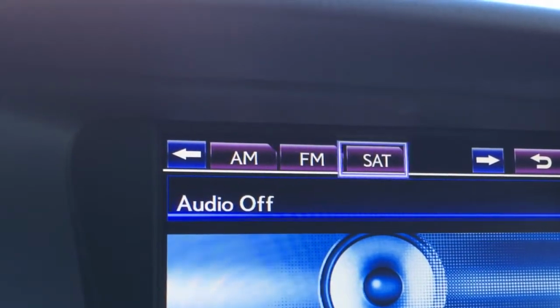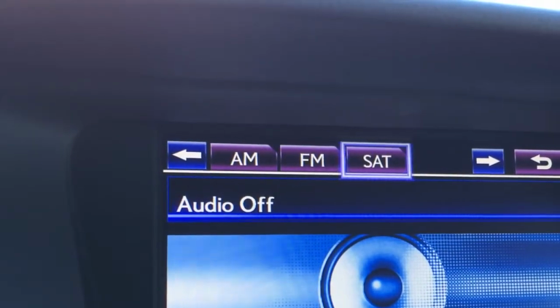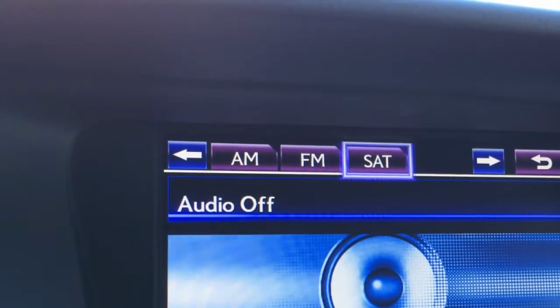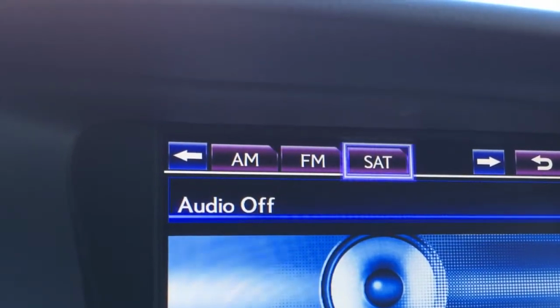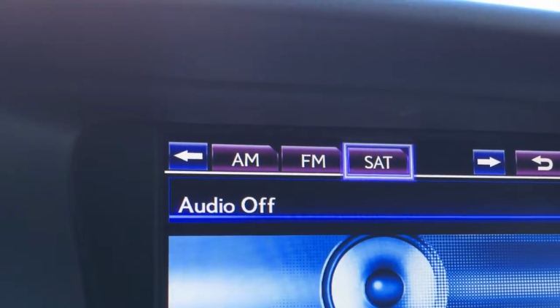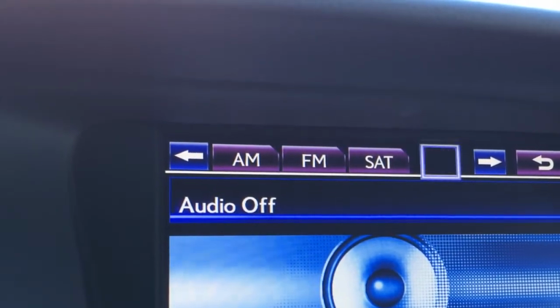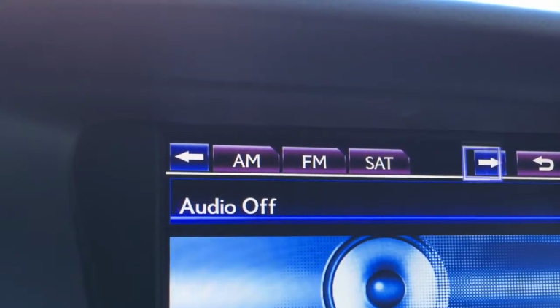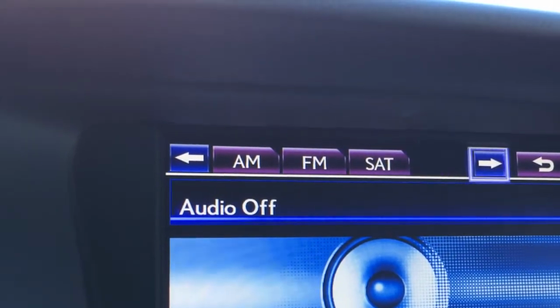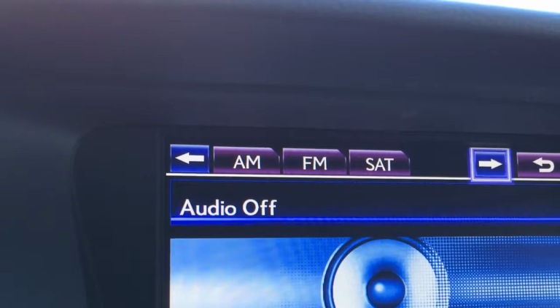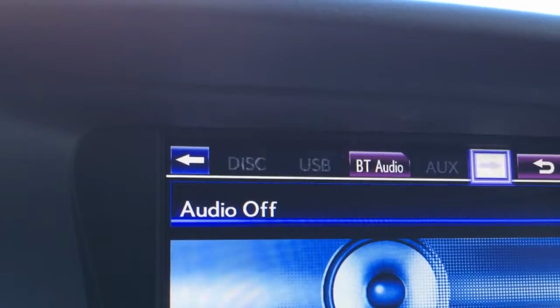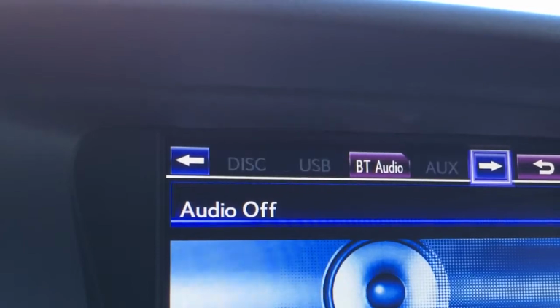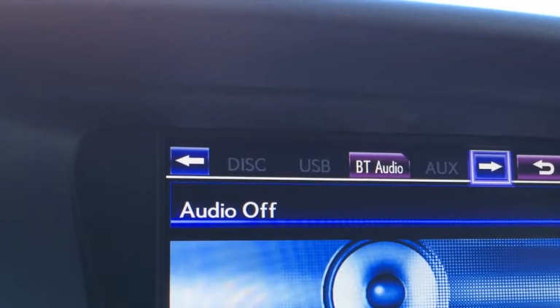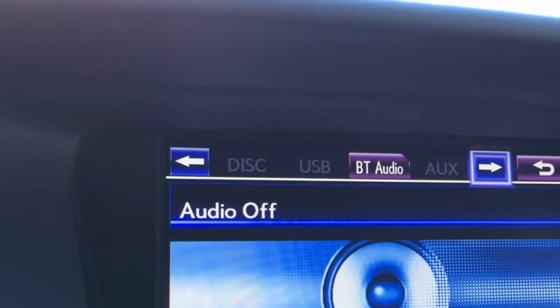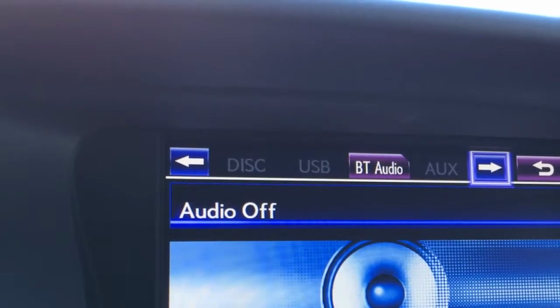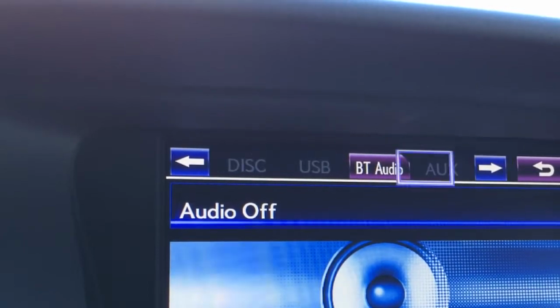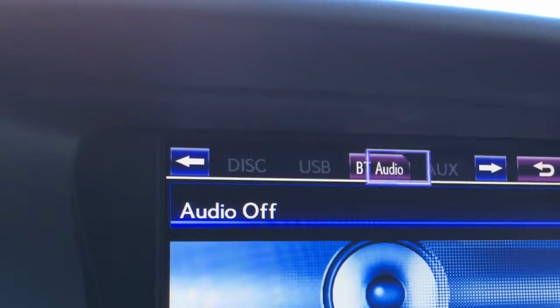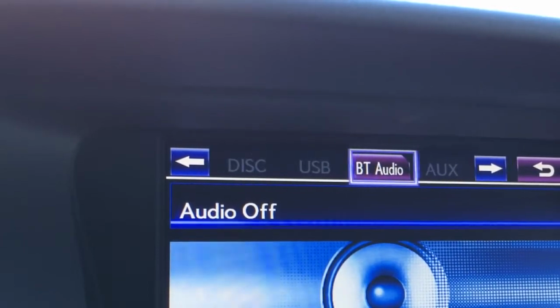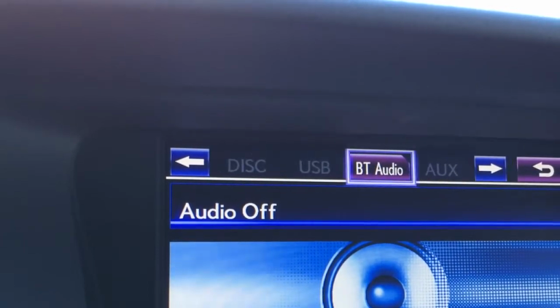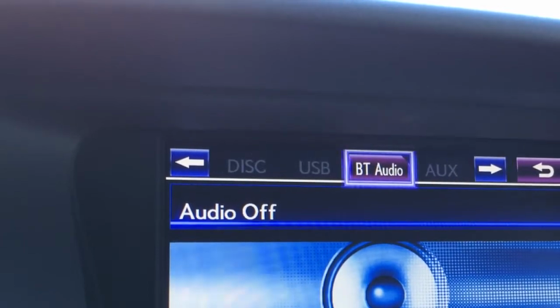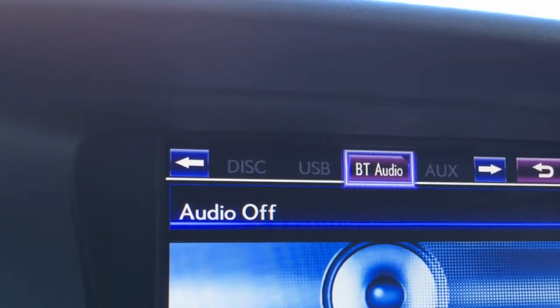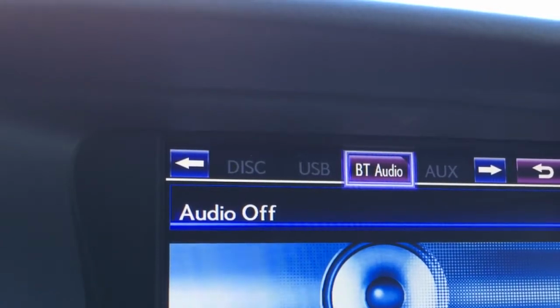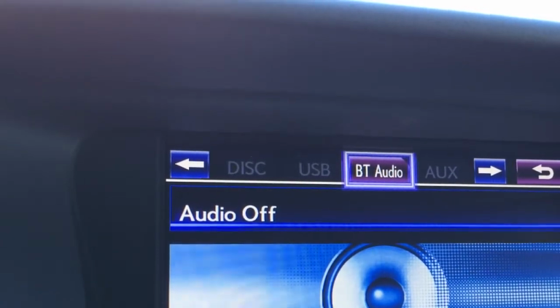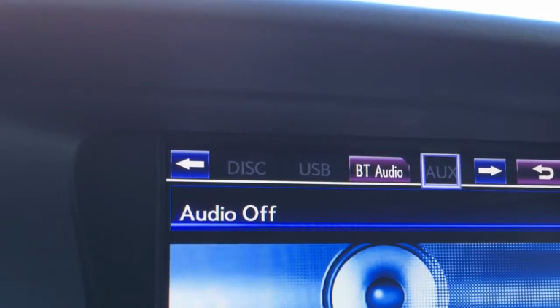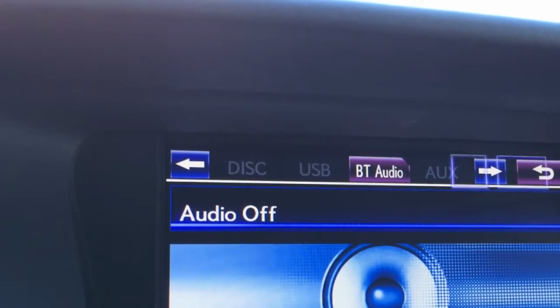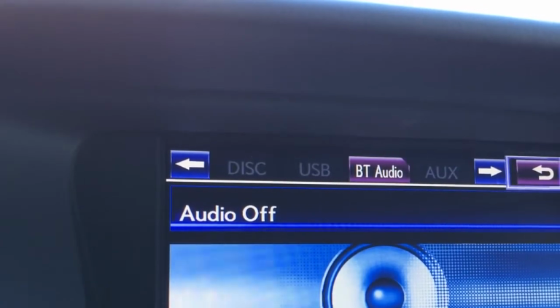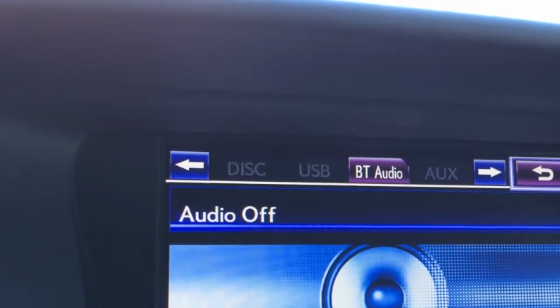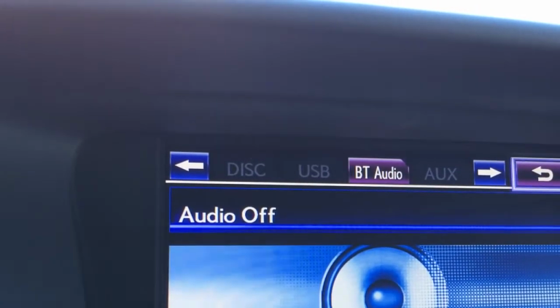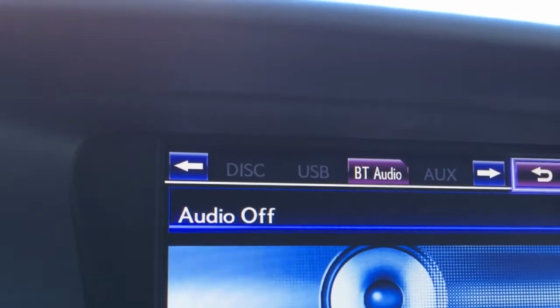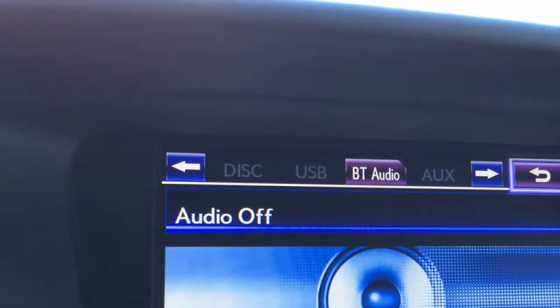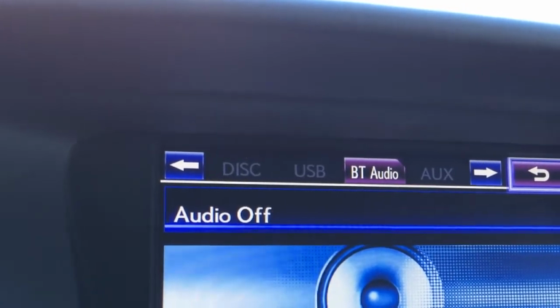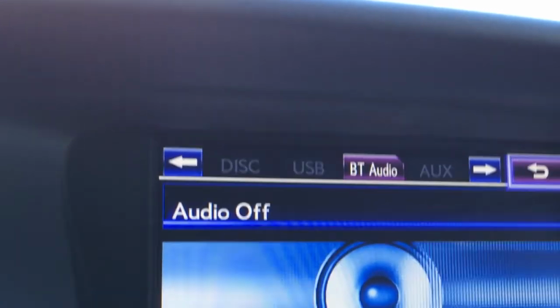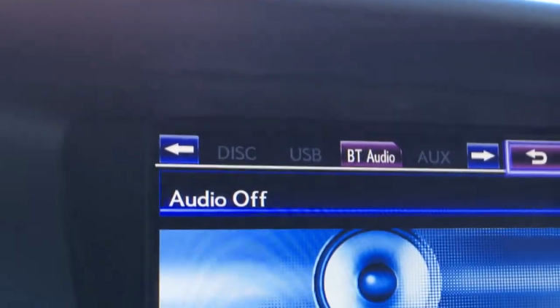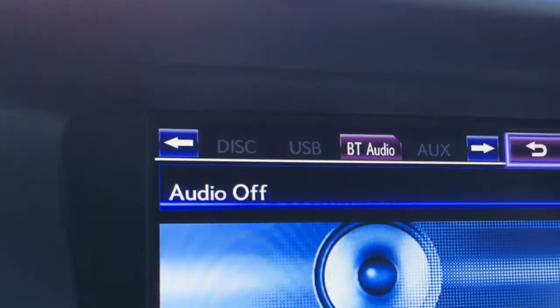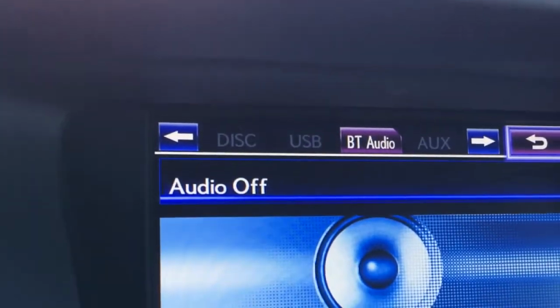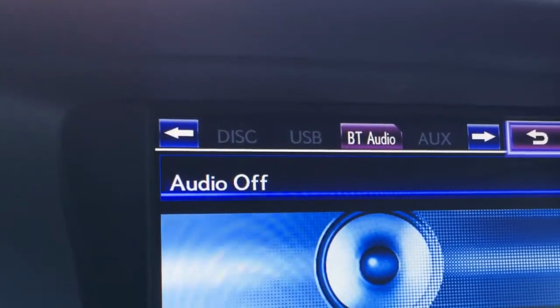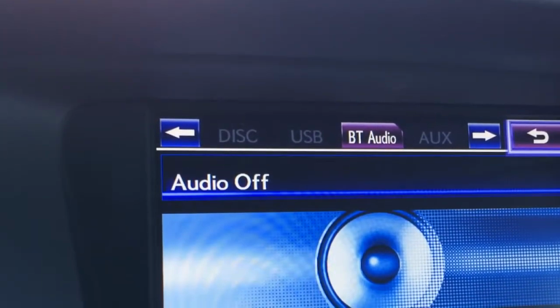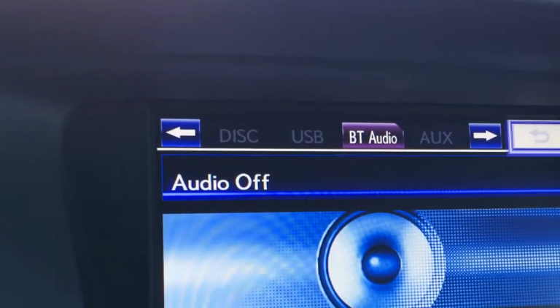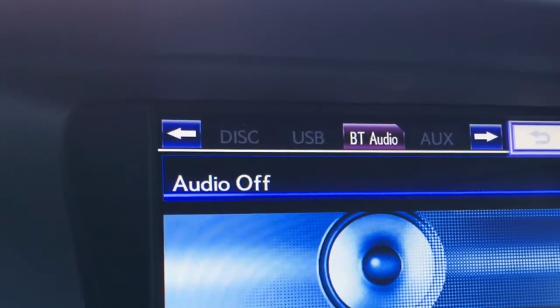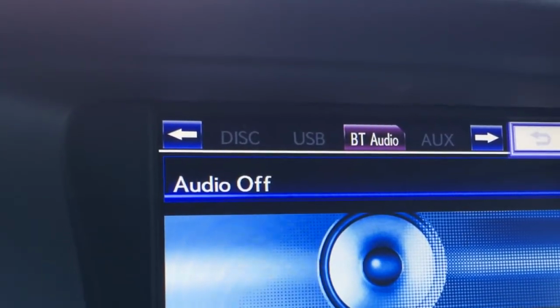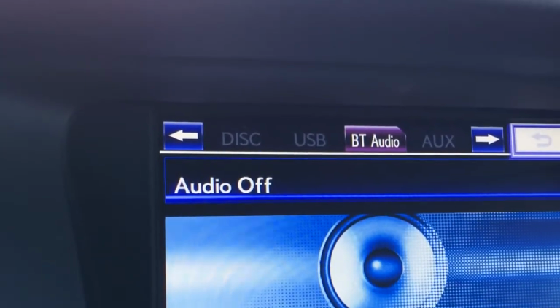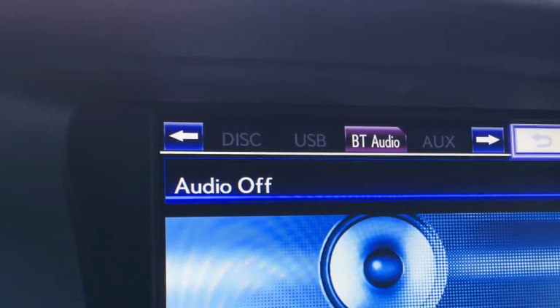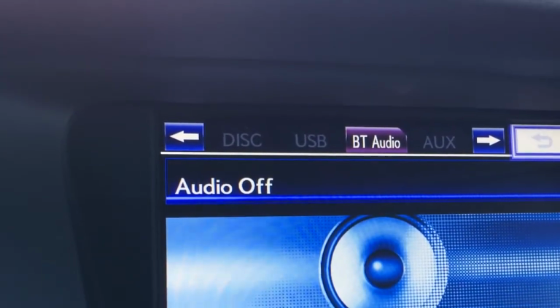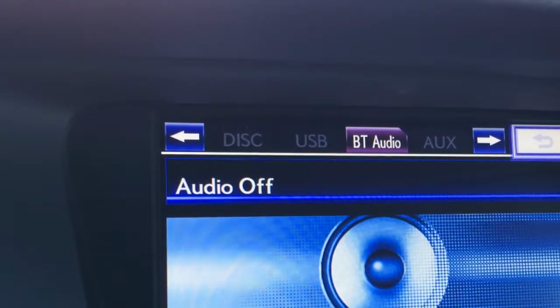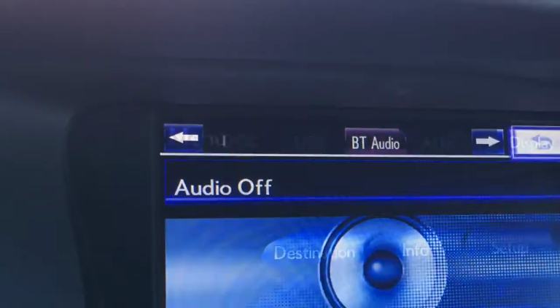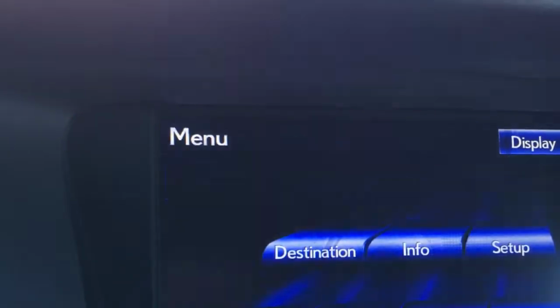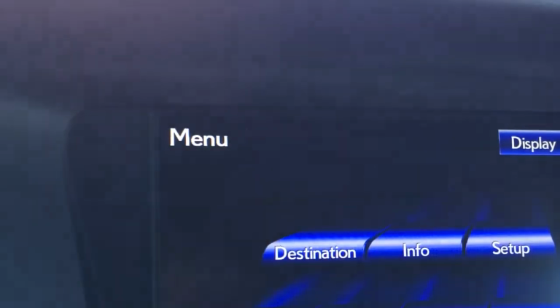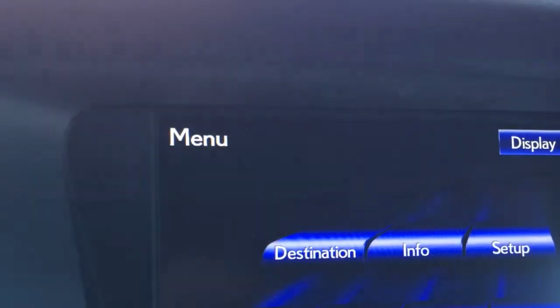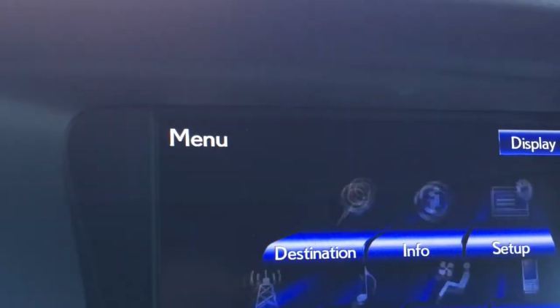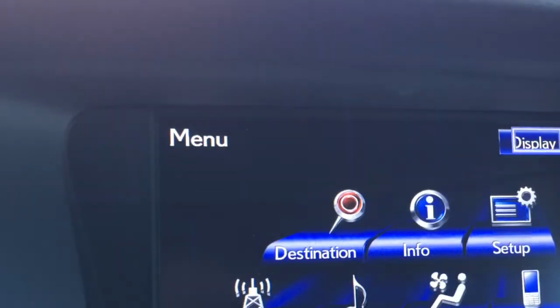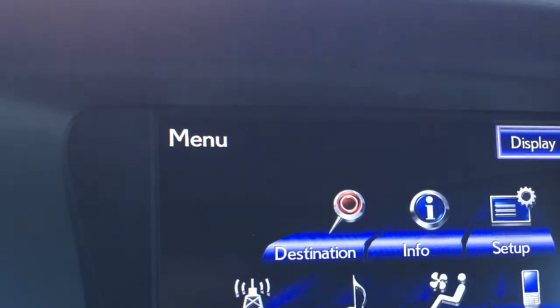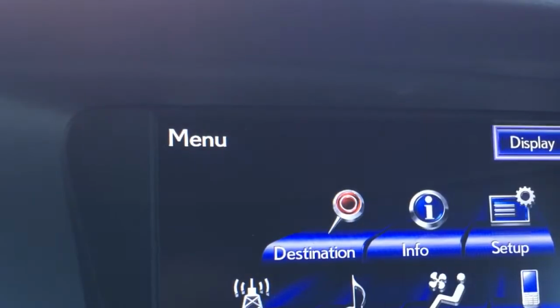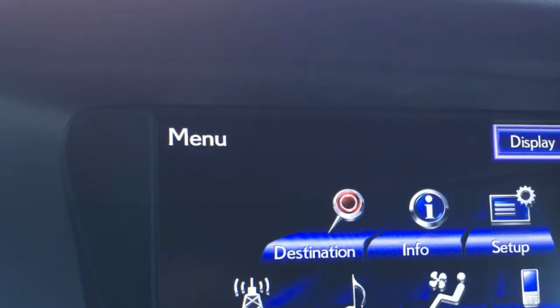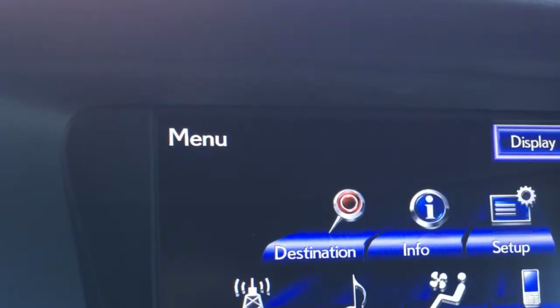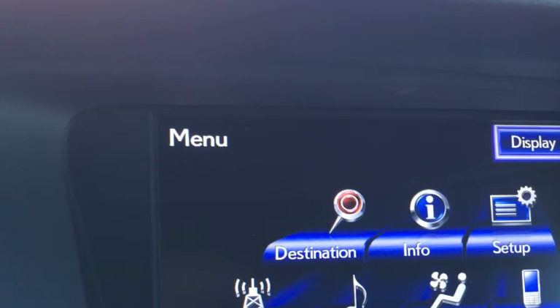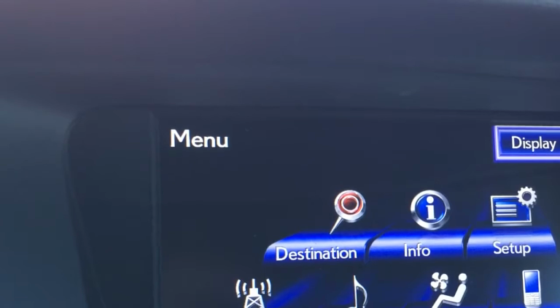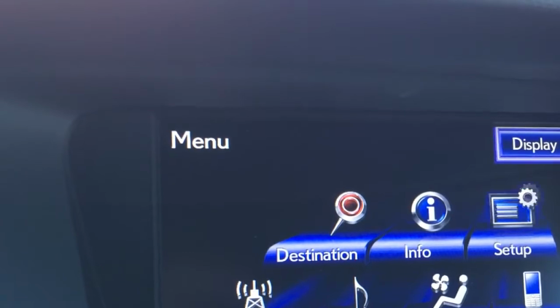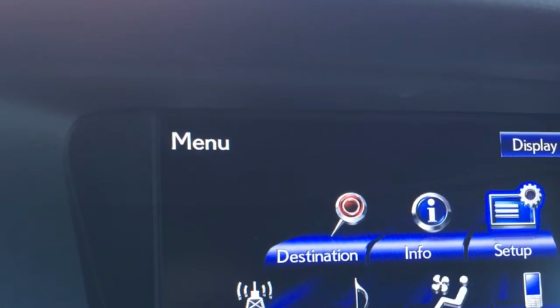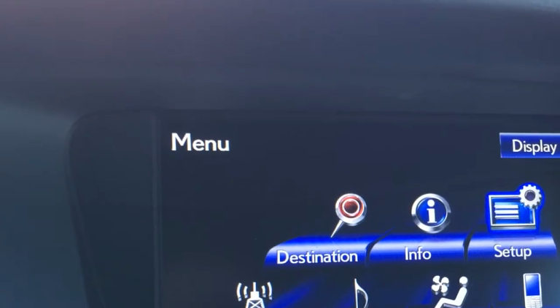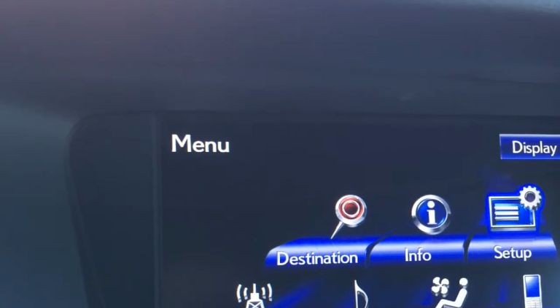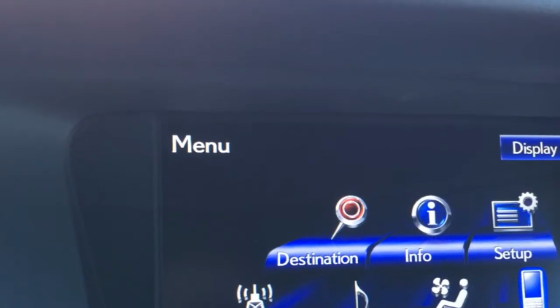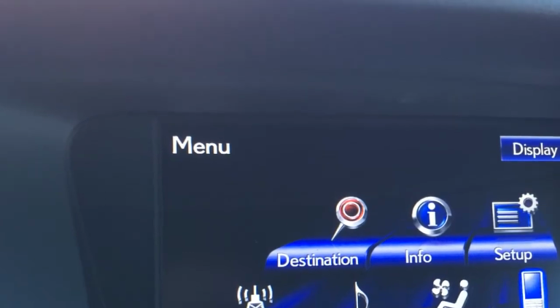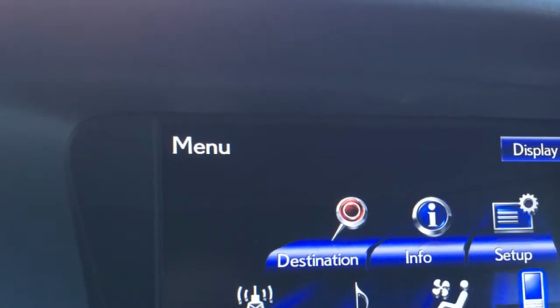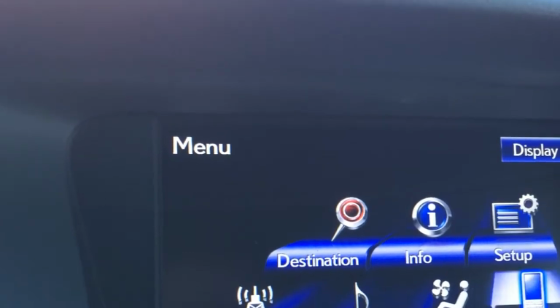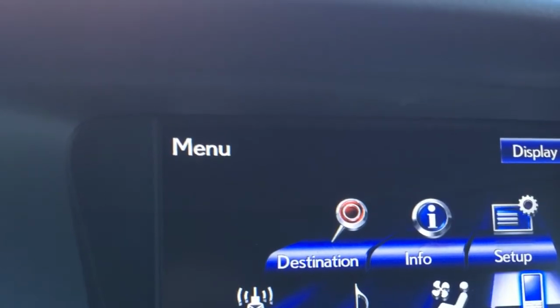And then for your audio, you have AM, FM, satellite, a 15-speaker Mark Levinson audio system with subwoofer and surround sound.